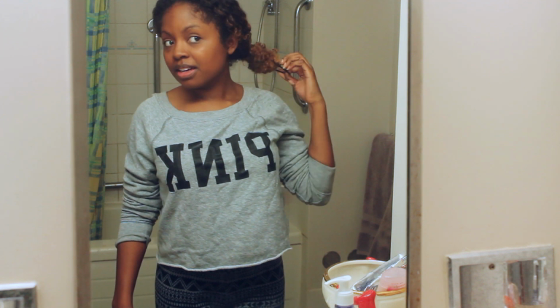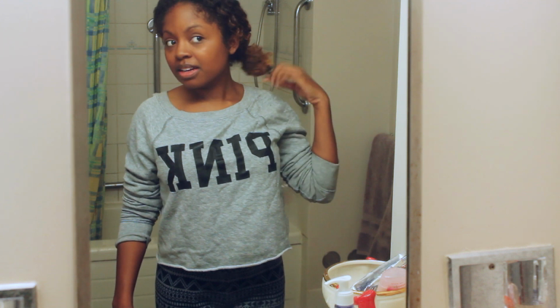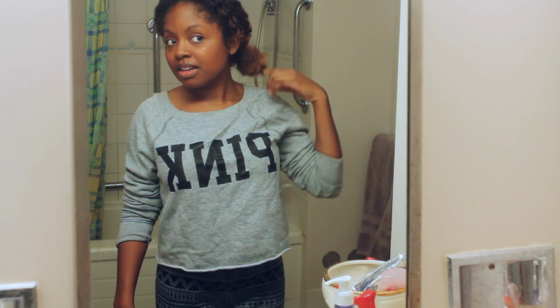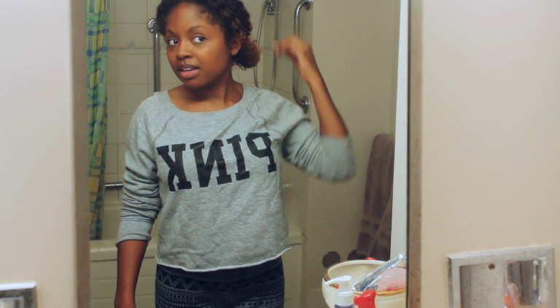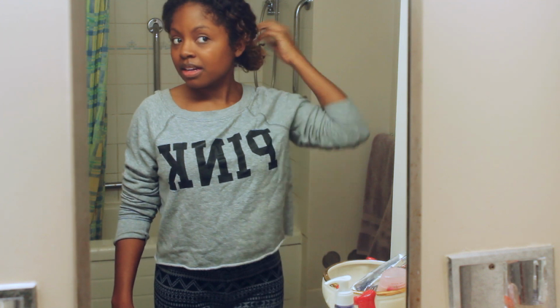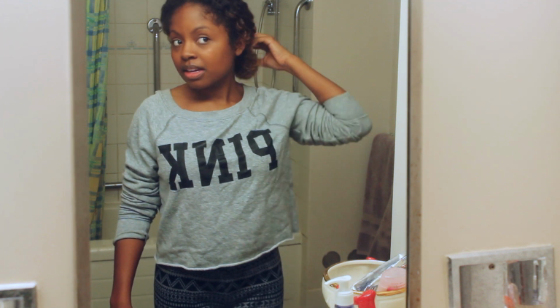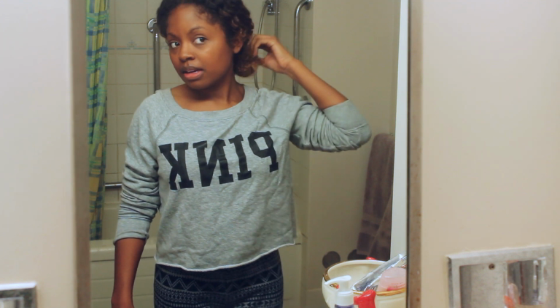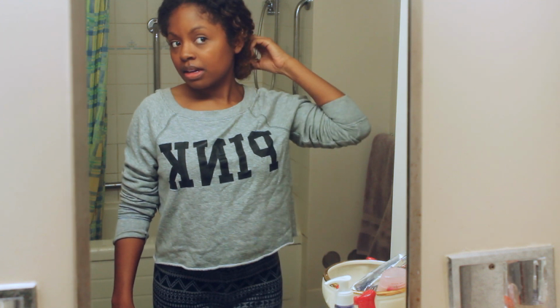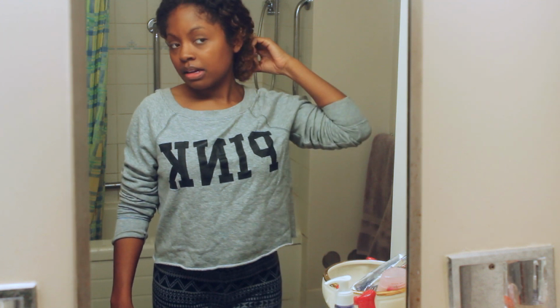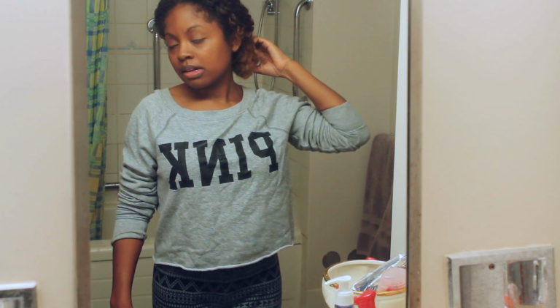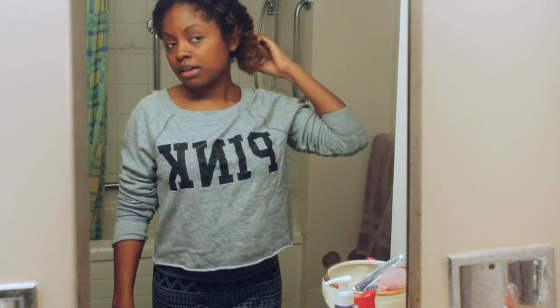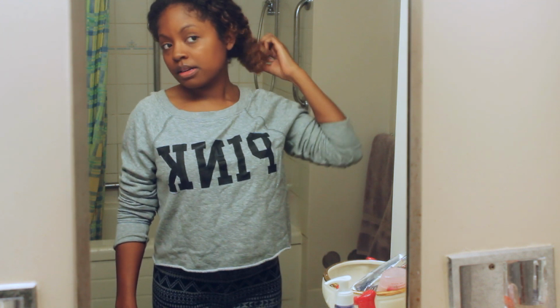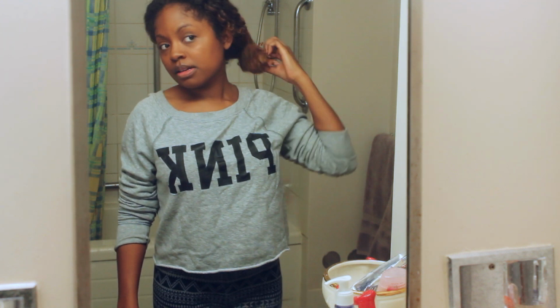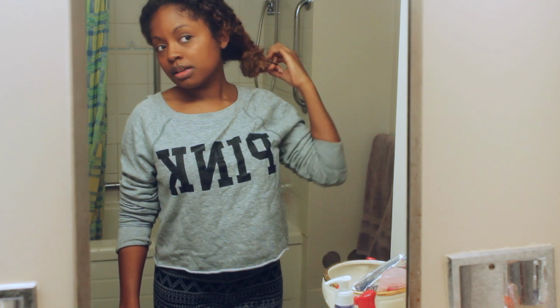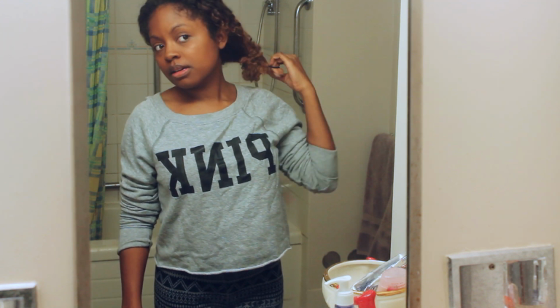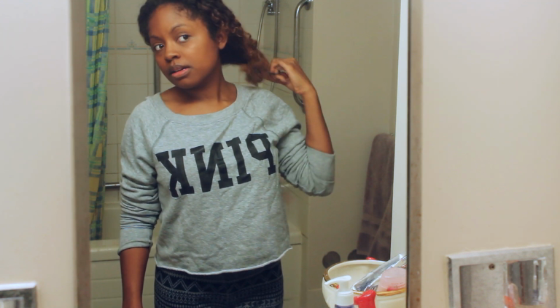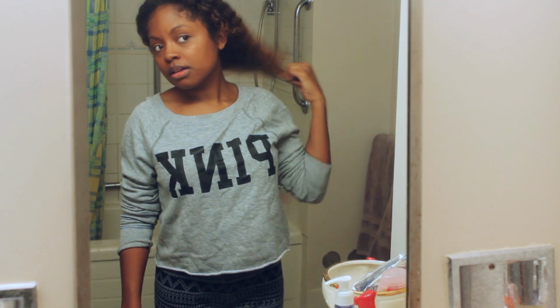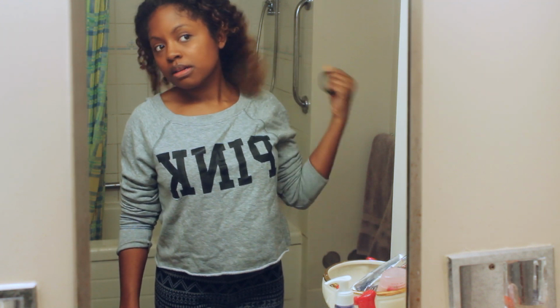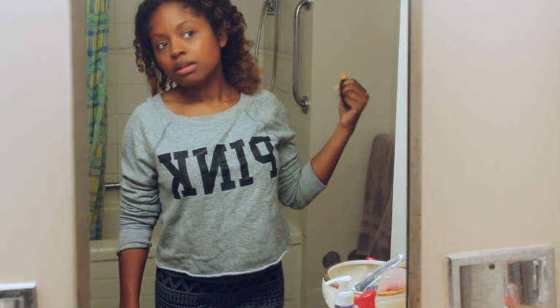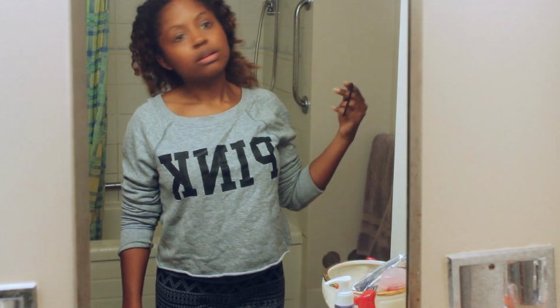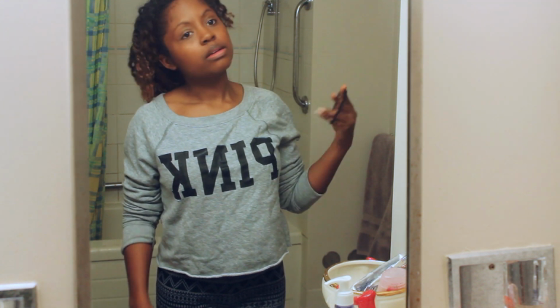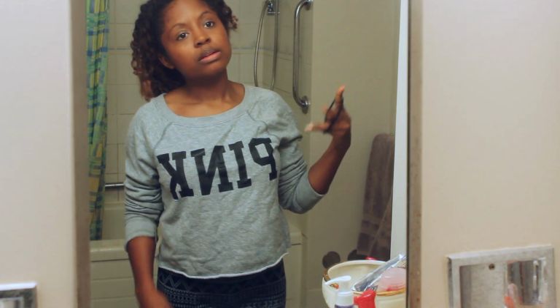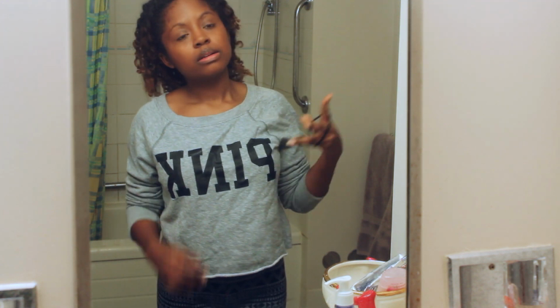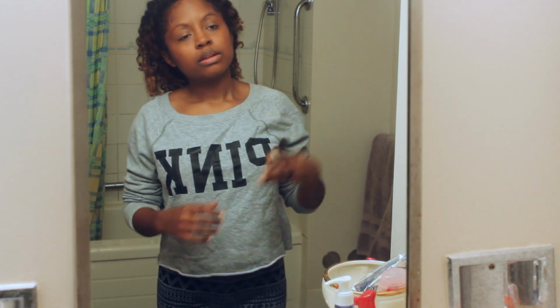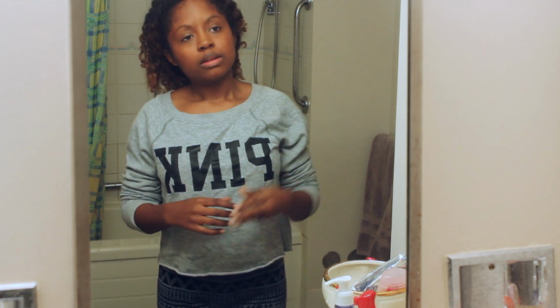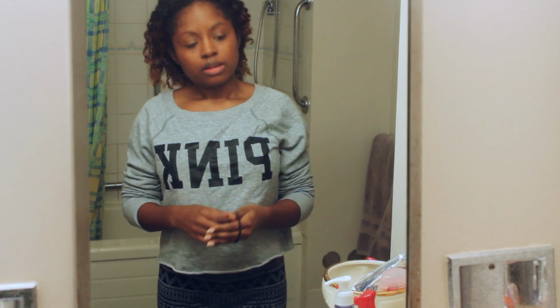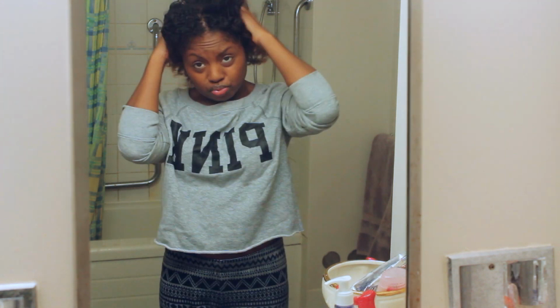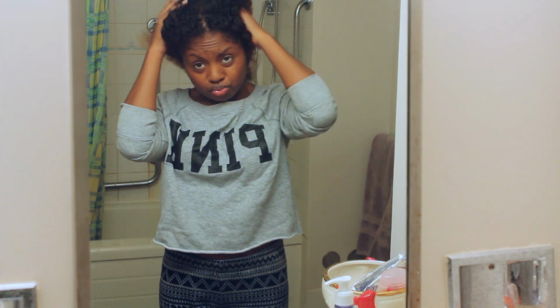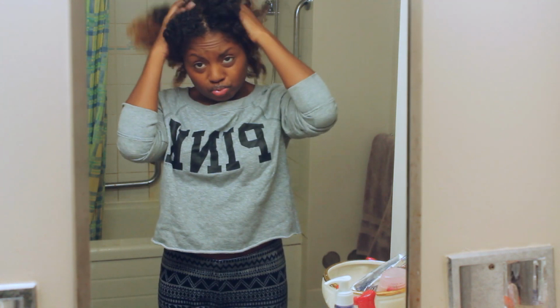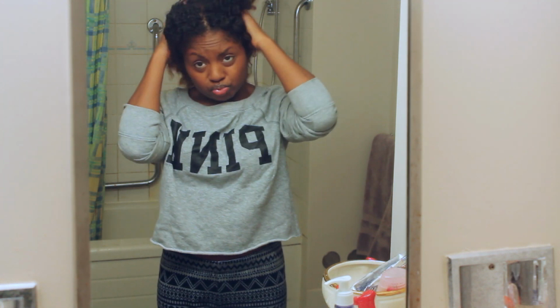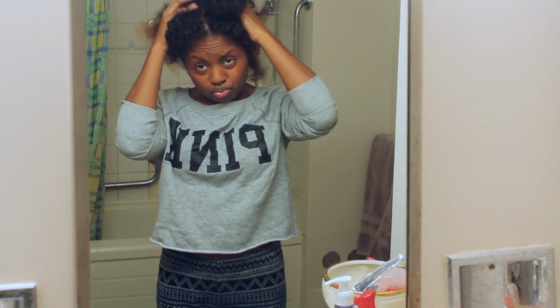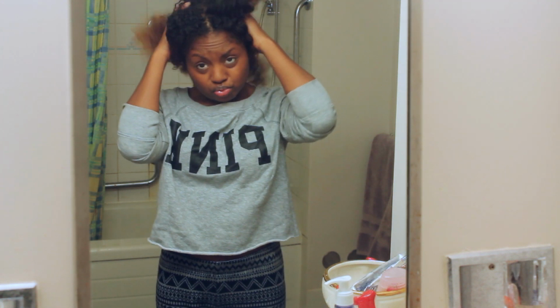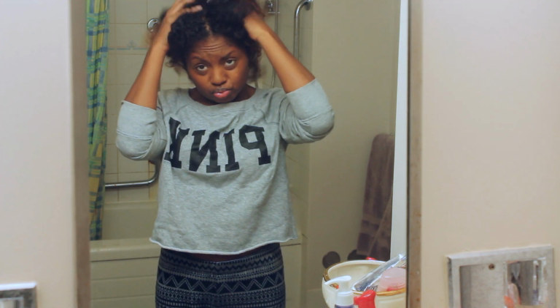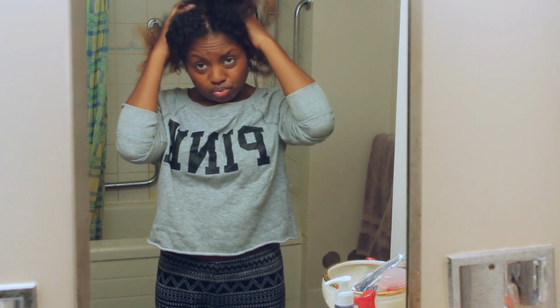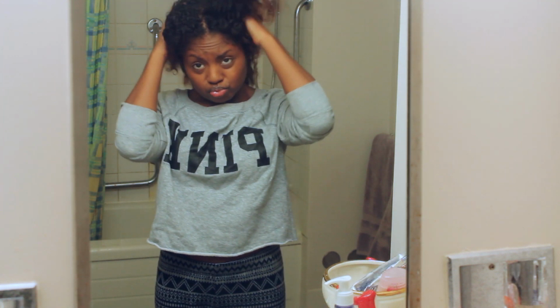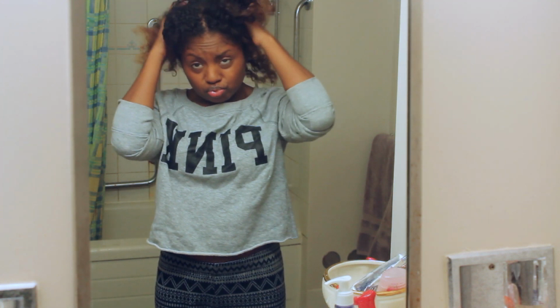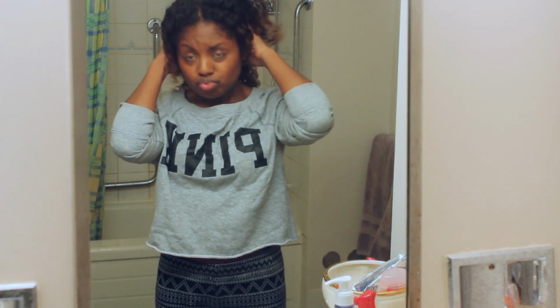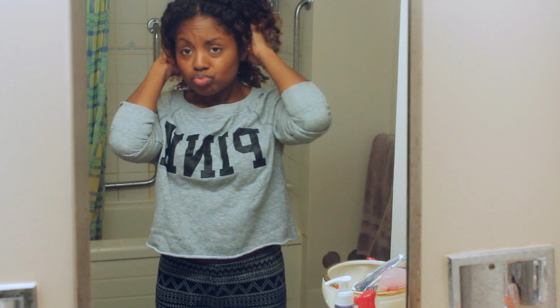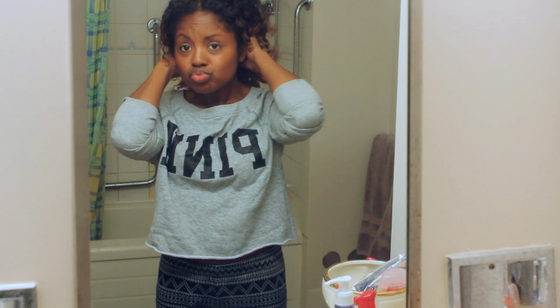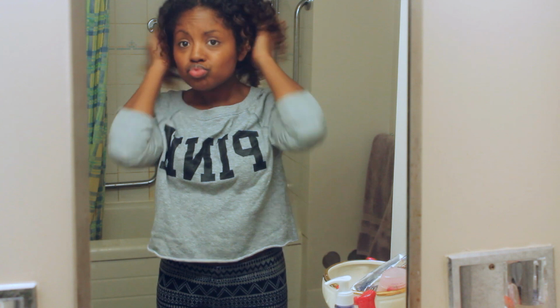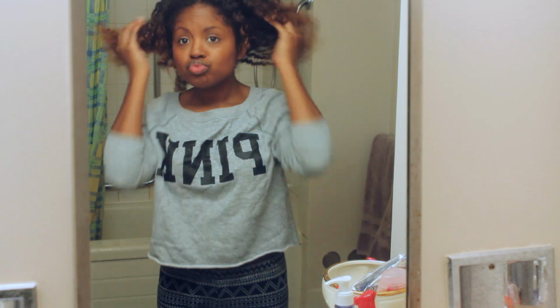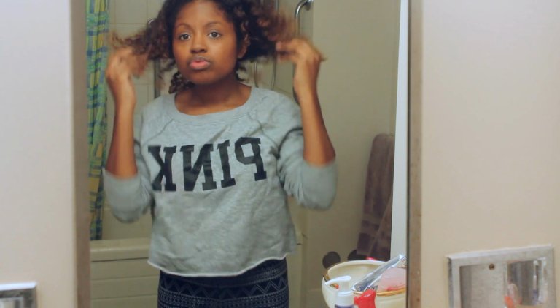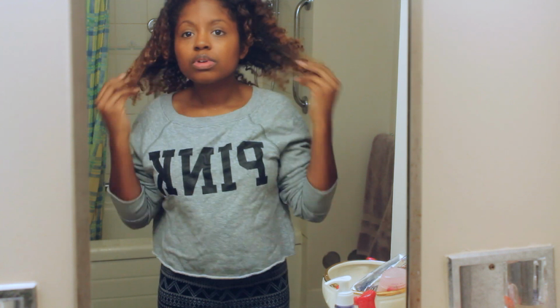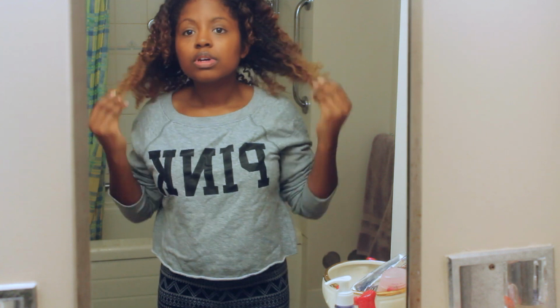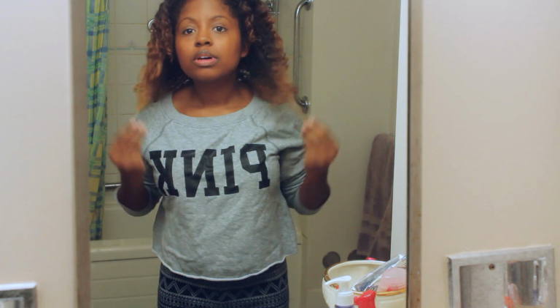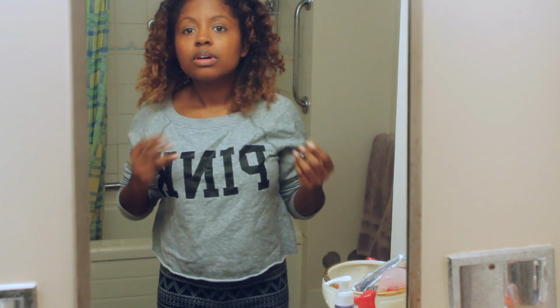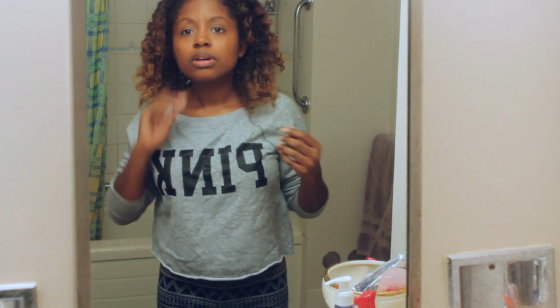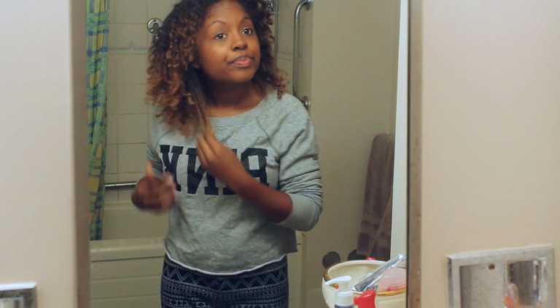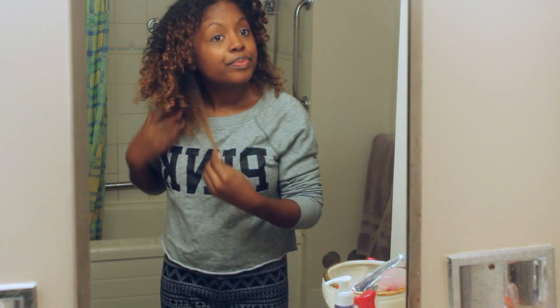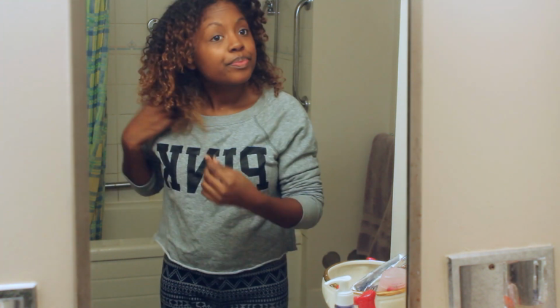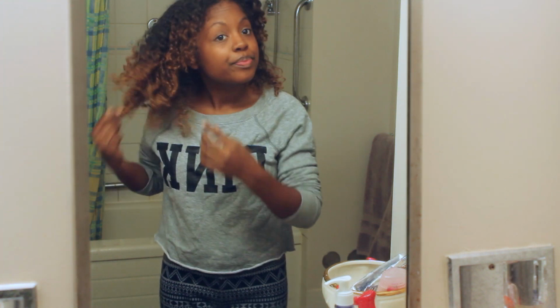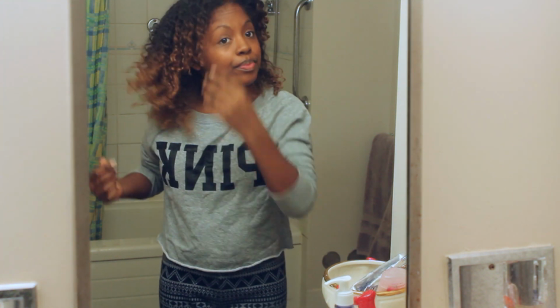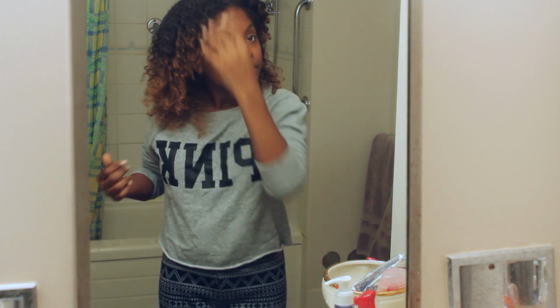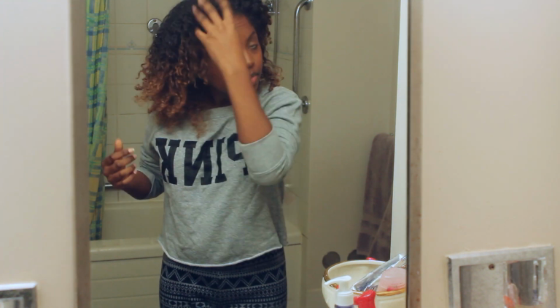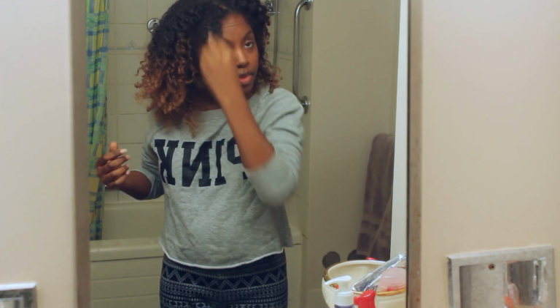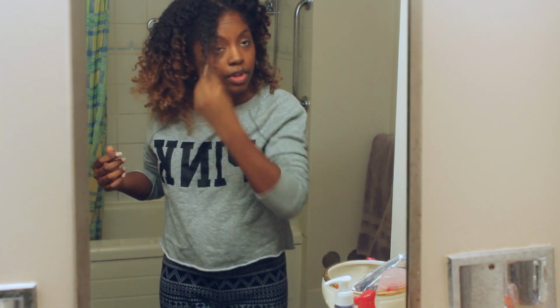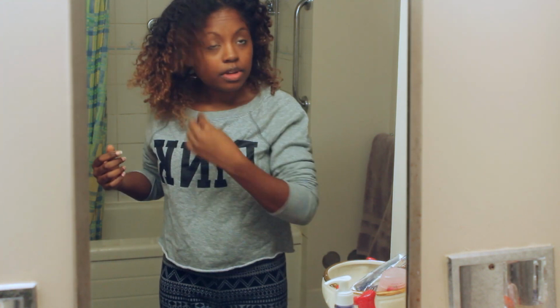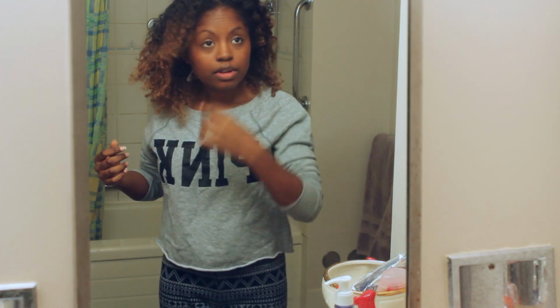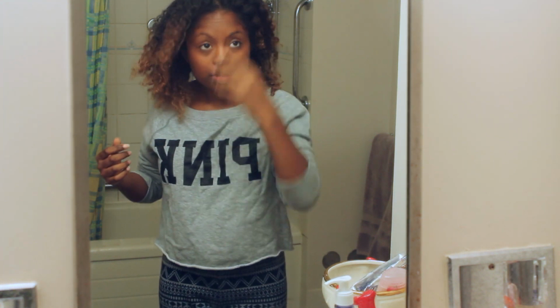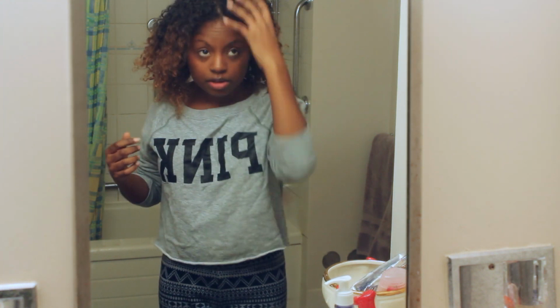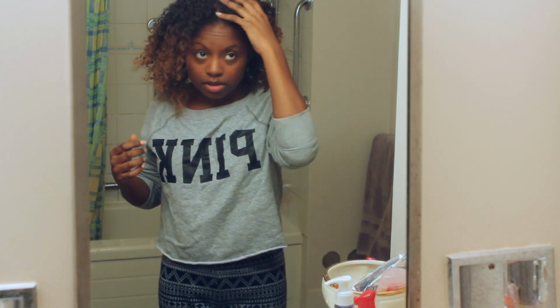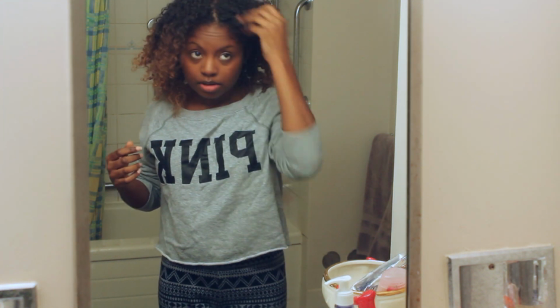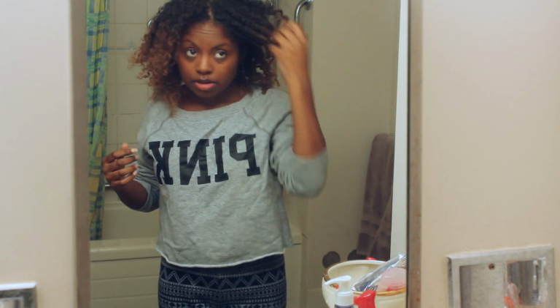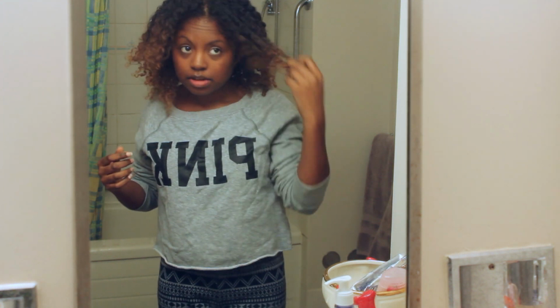Hey guys and welcome to my bathroom. Watch as I attempt to dye my hair again.